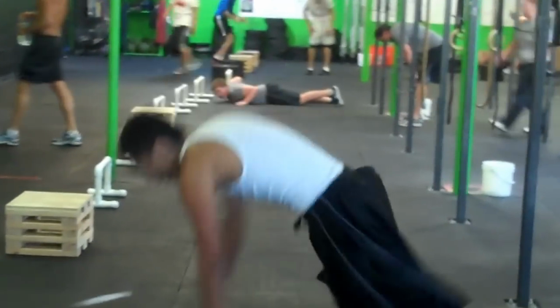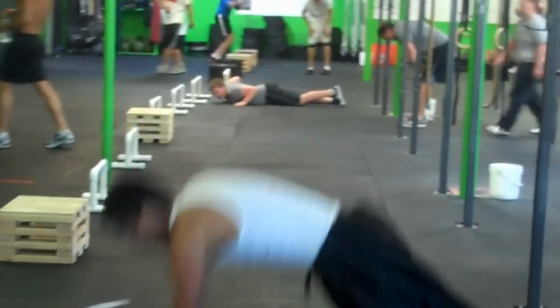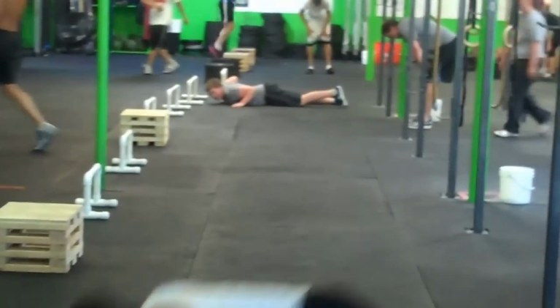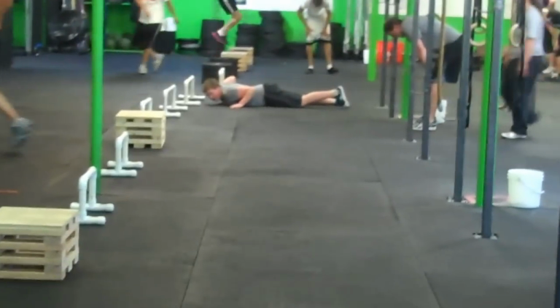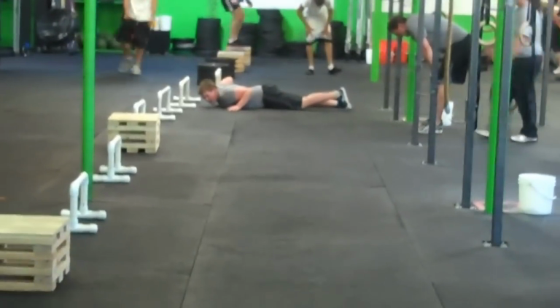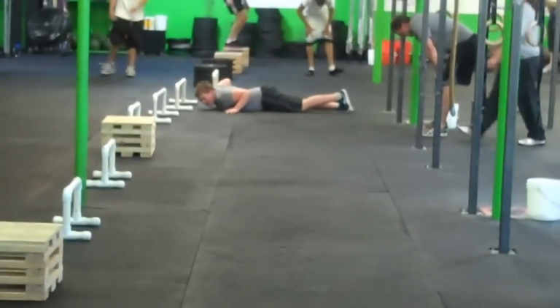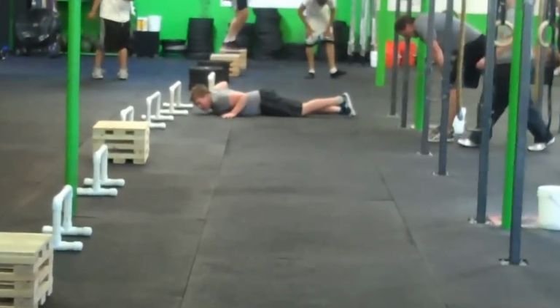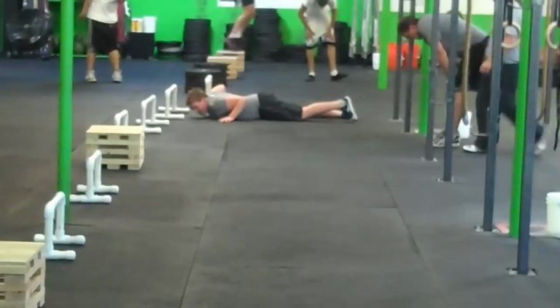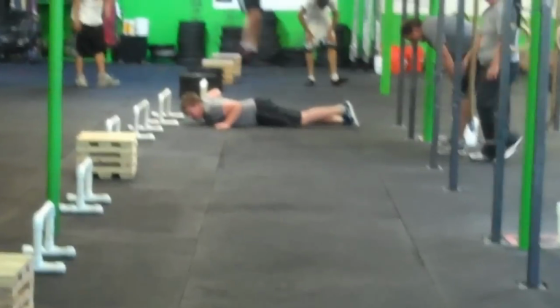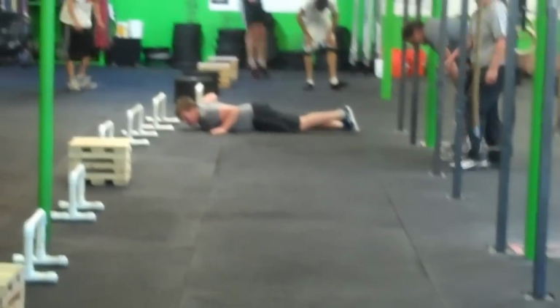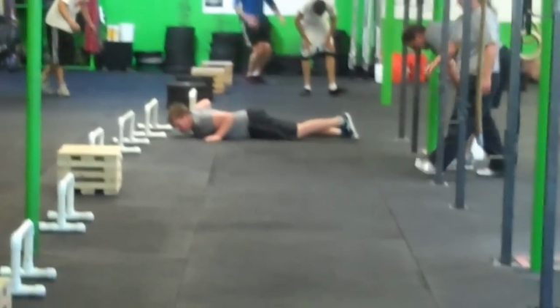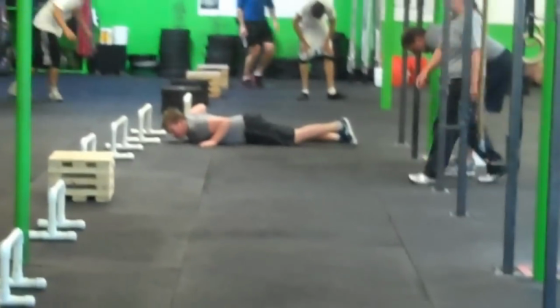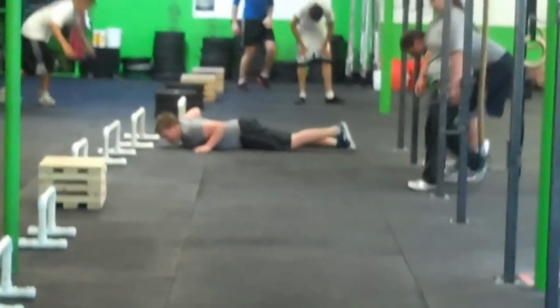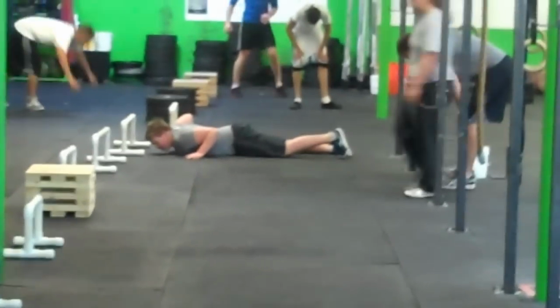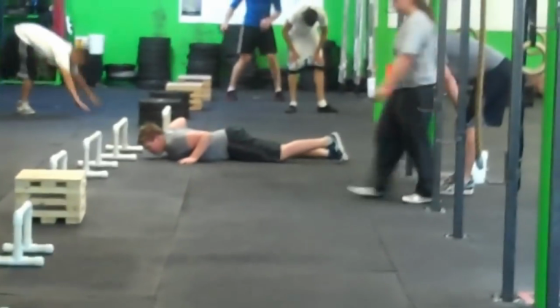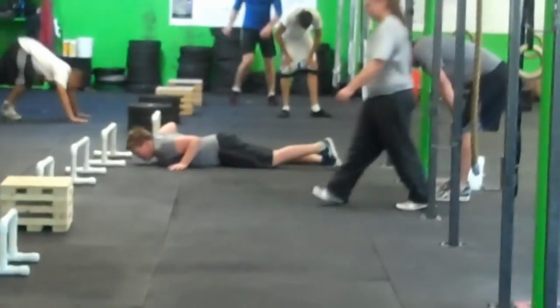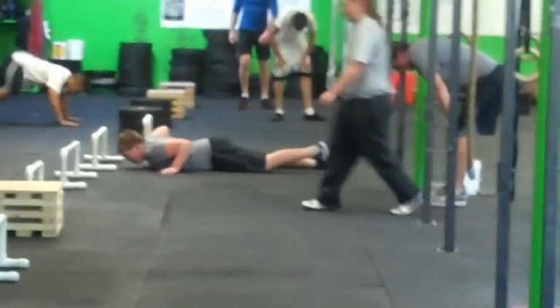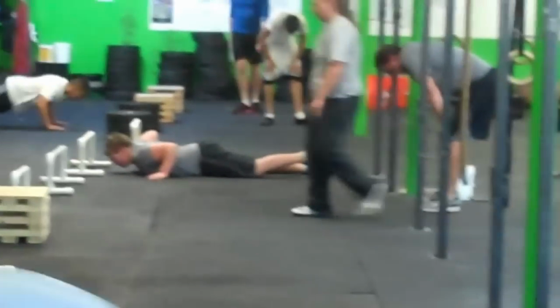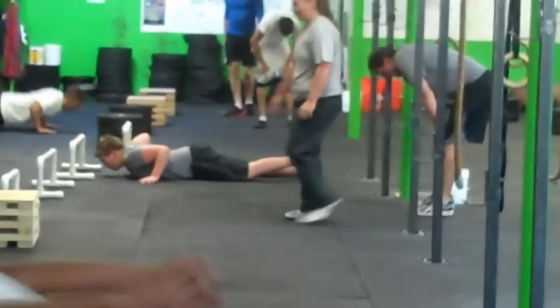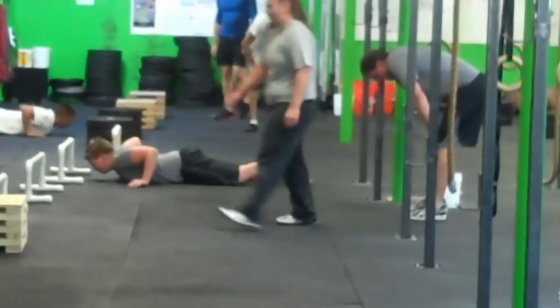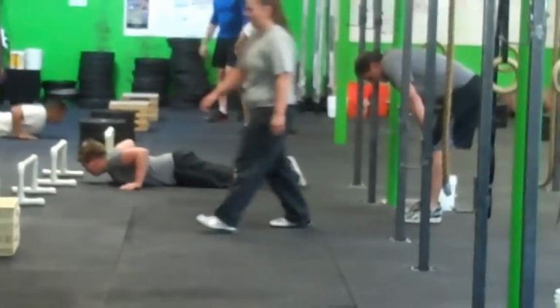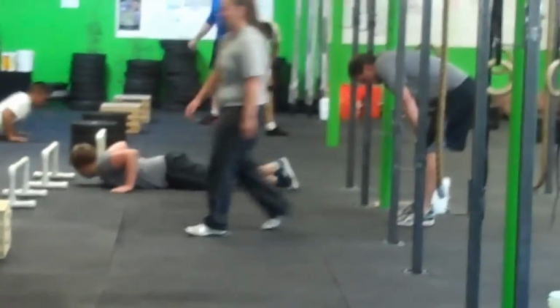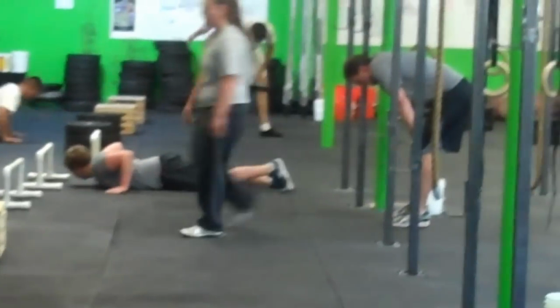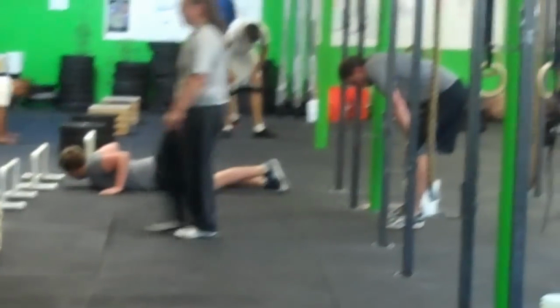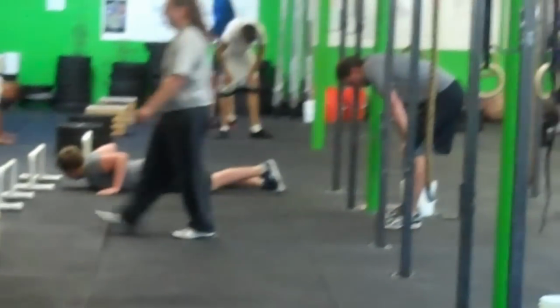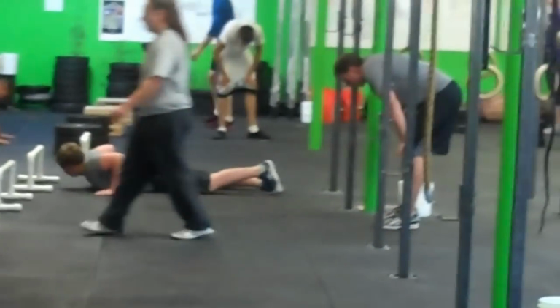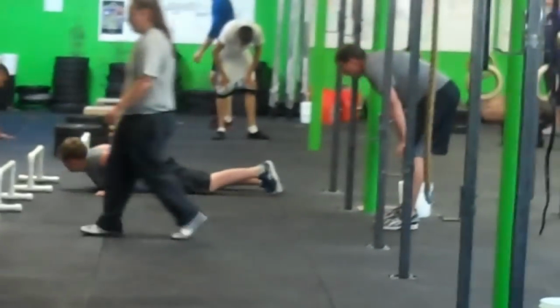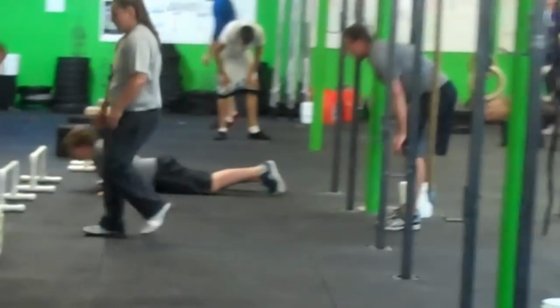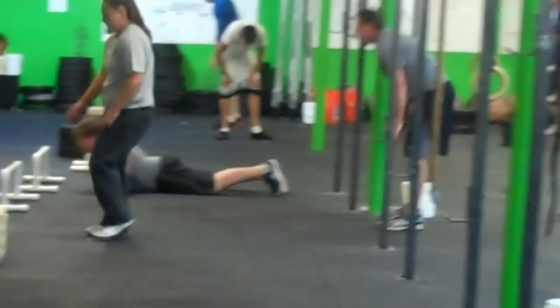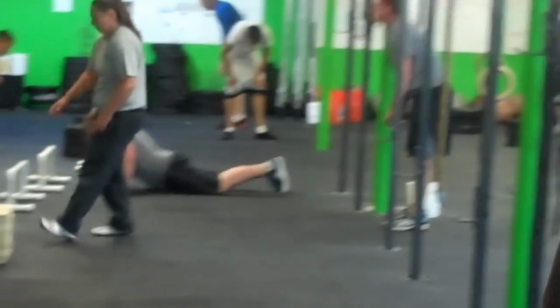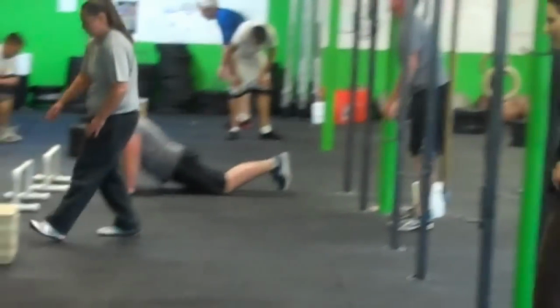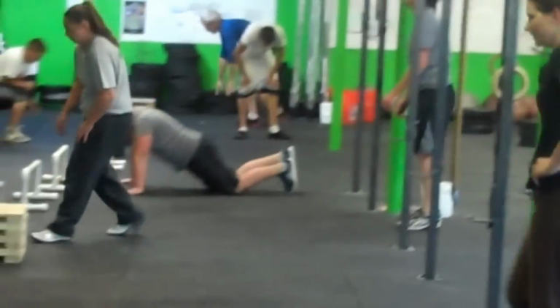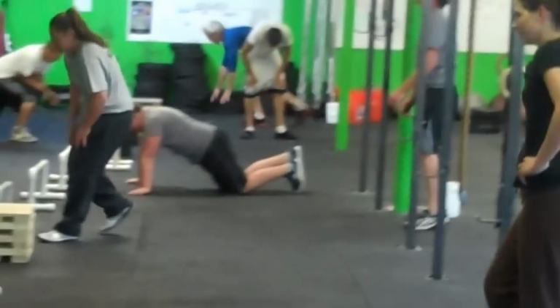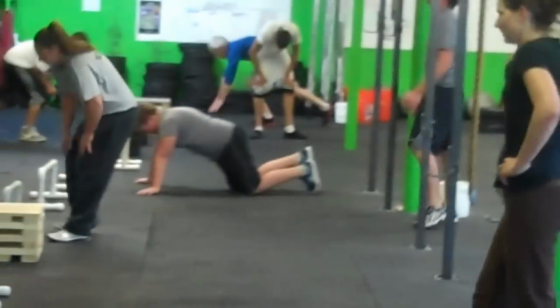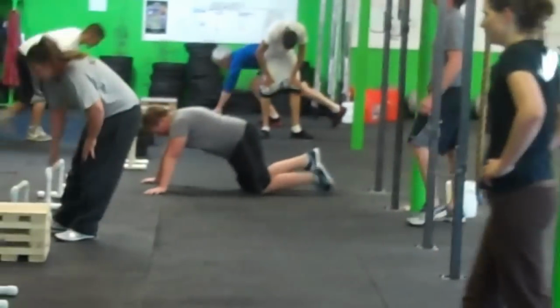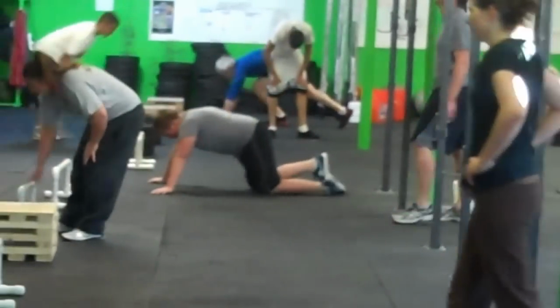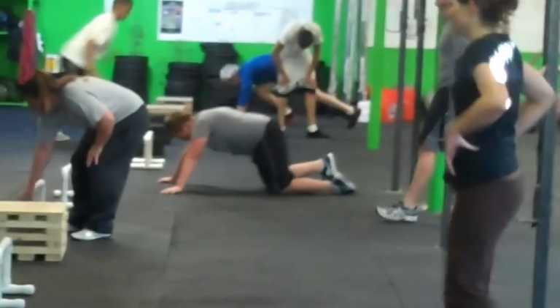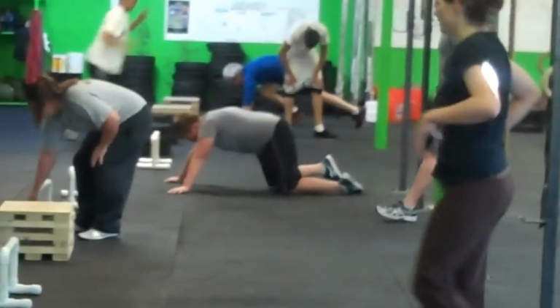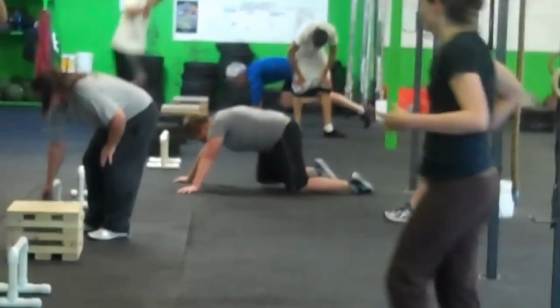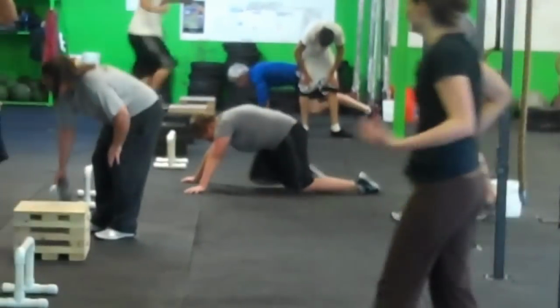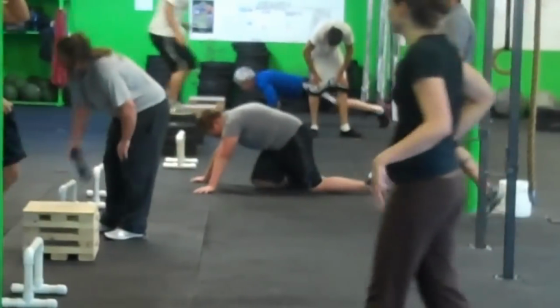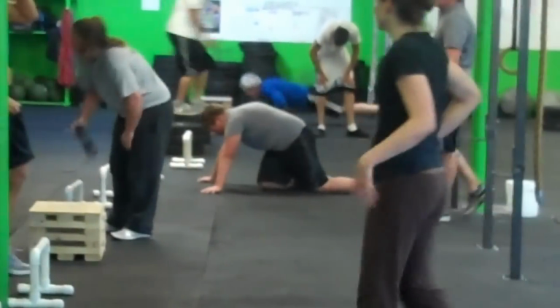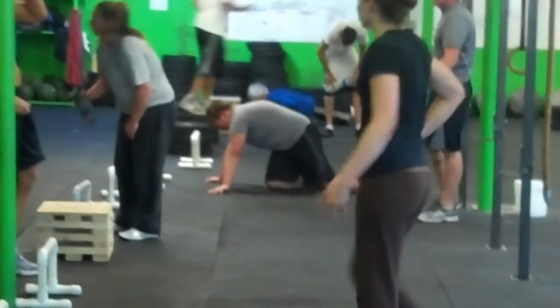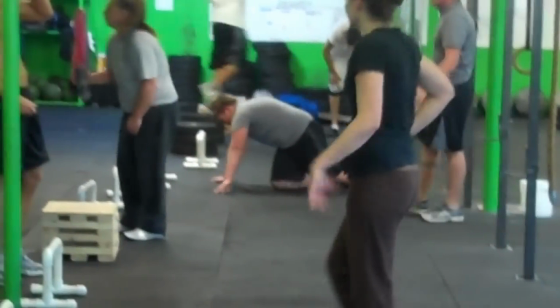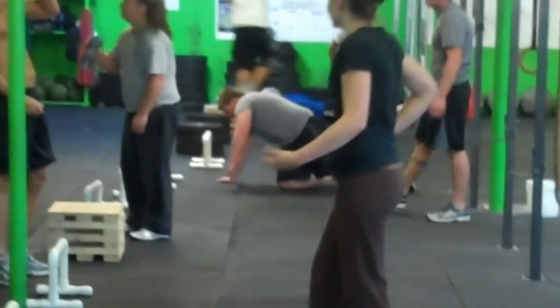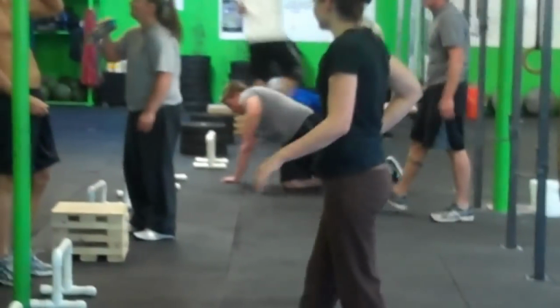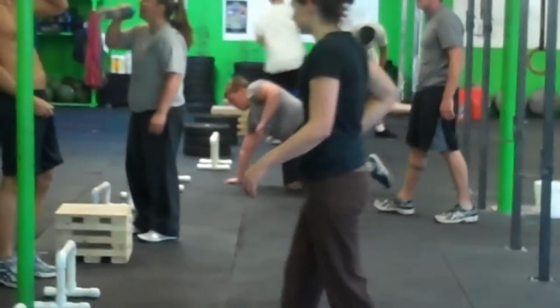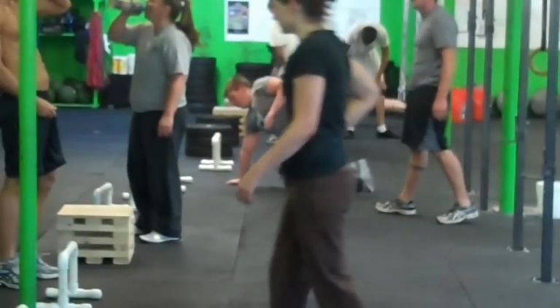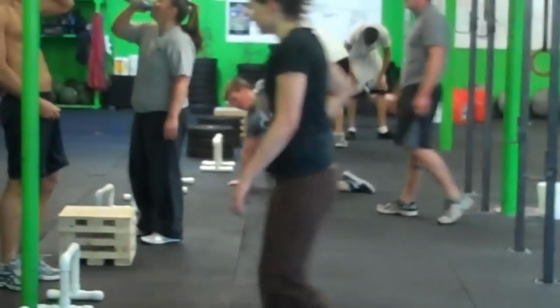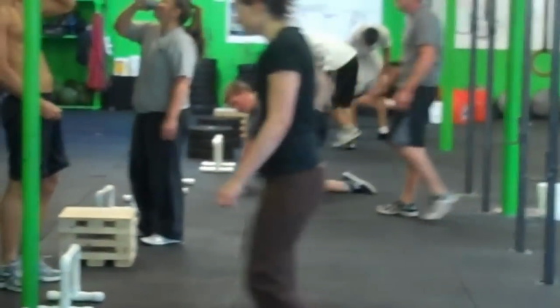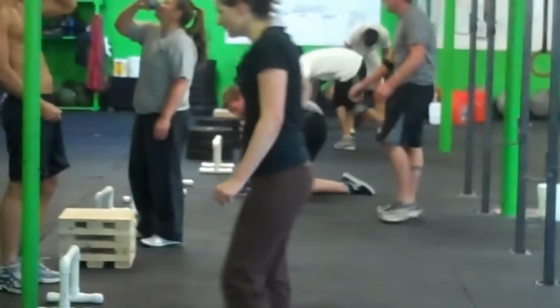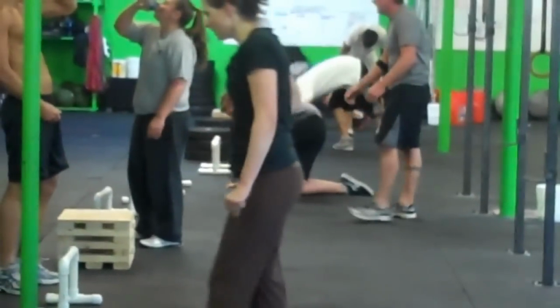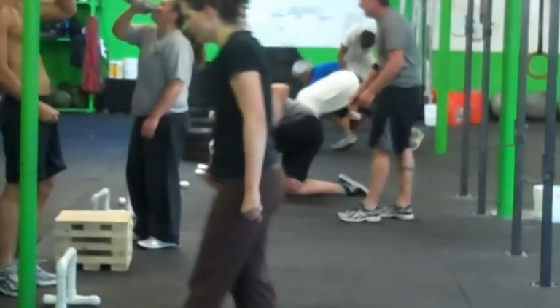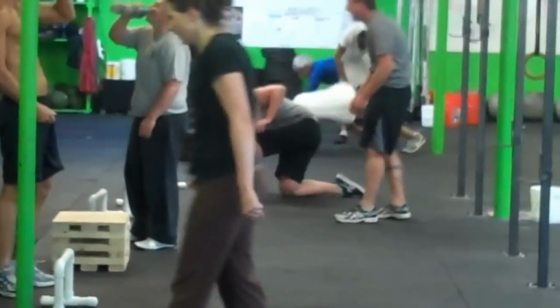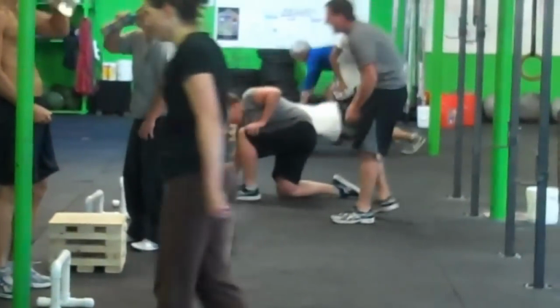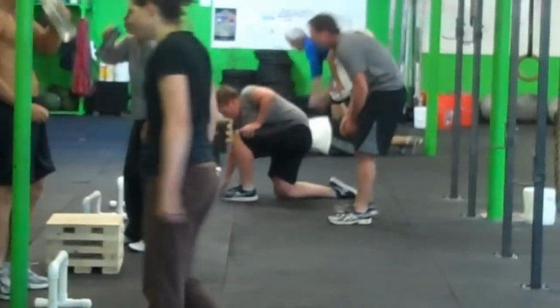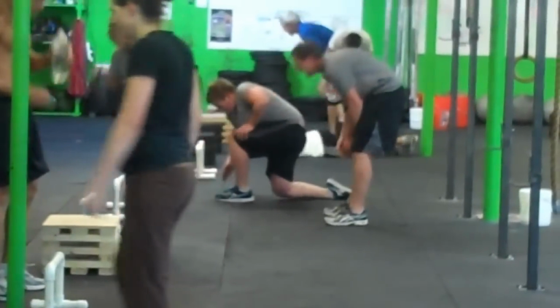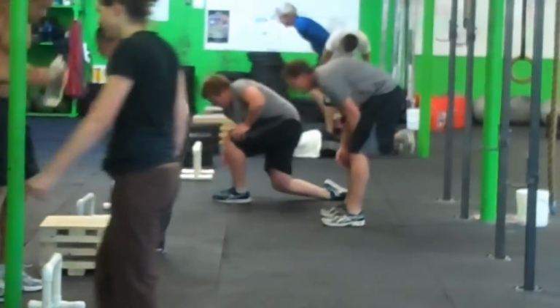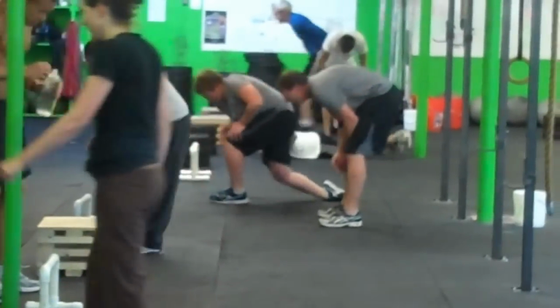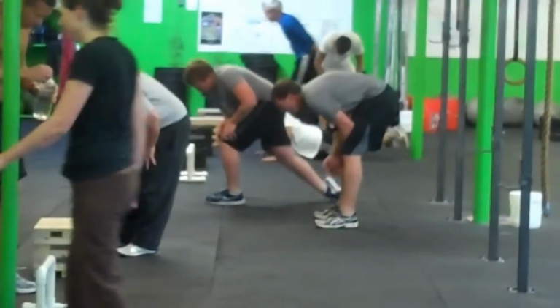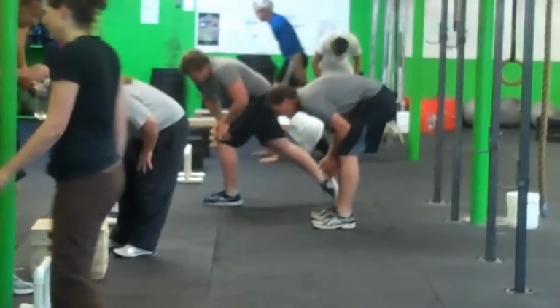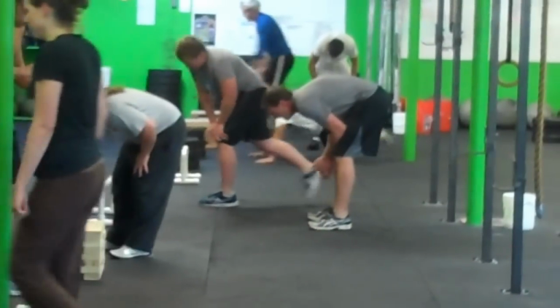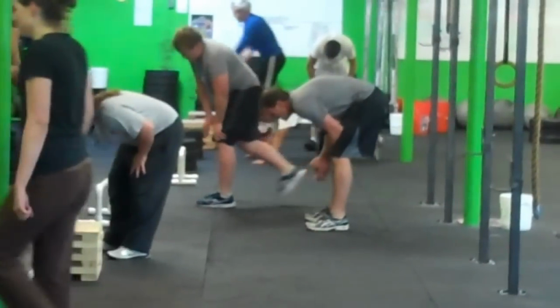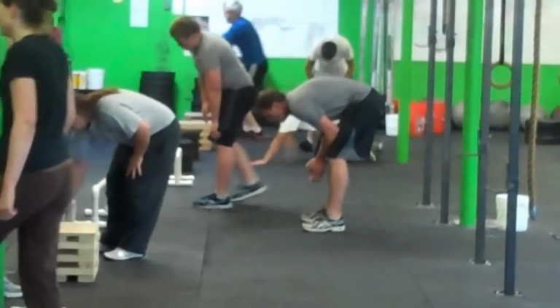These guys are in their second round, I think, right now. Come on, guys, keep moving. Let's go, Andy.